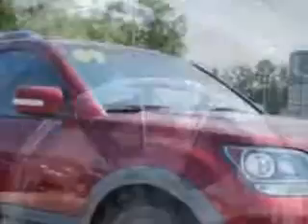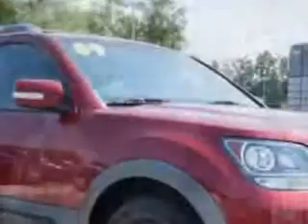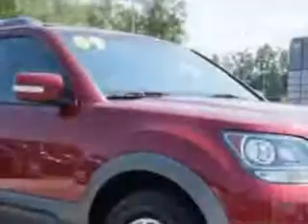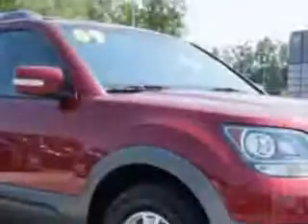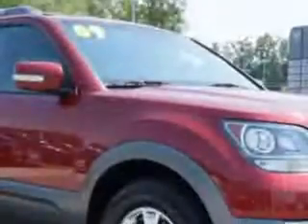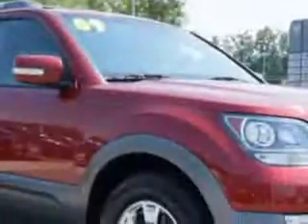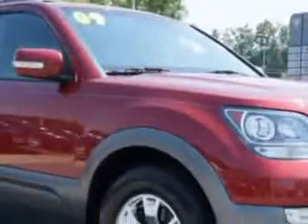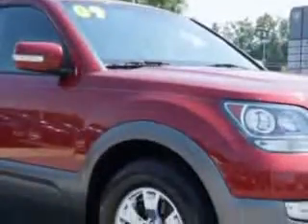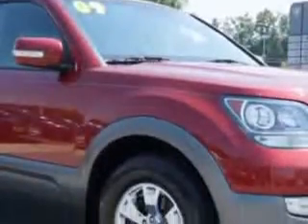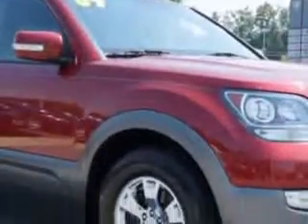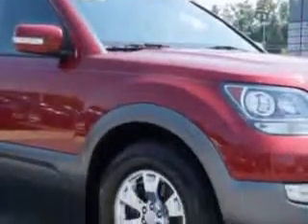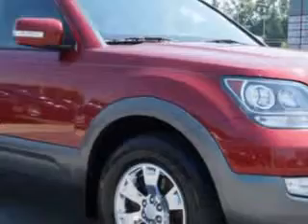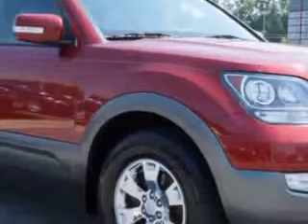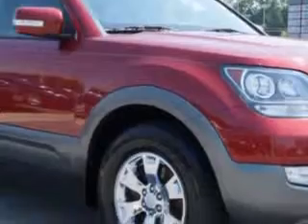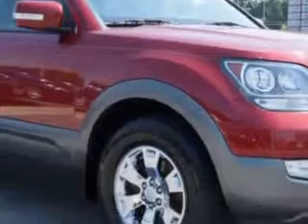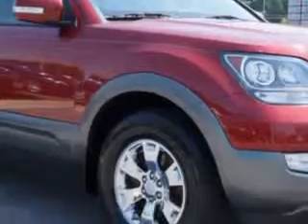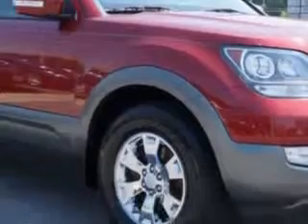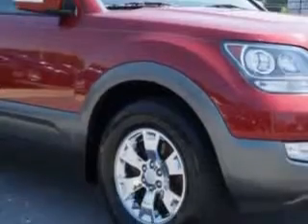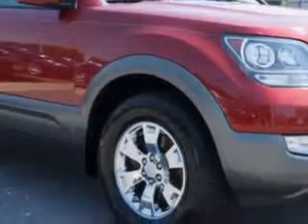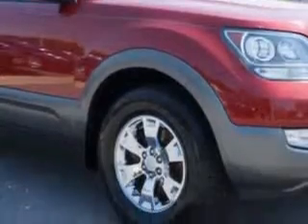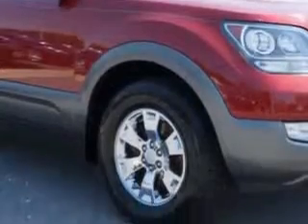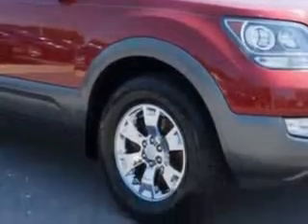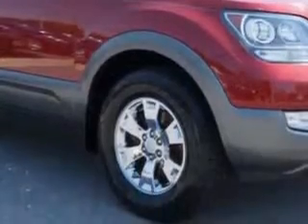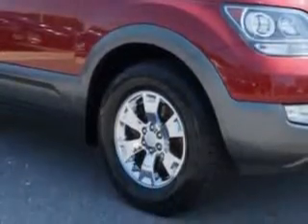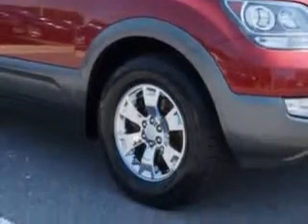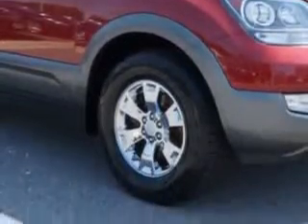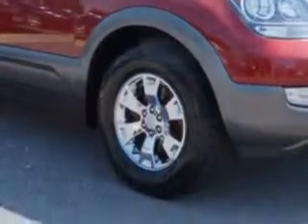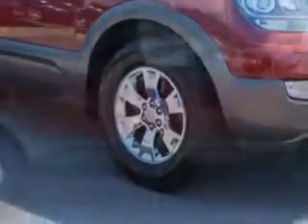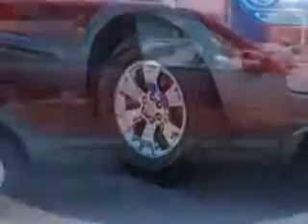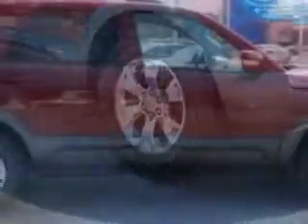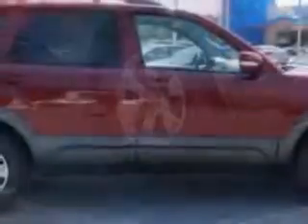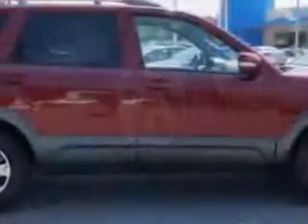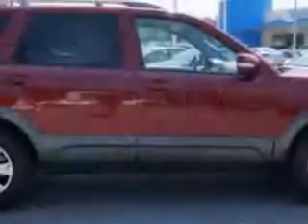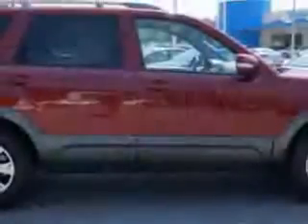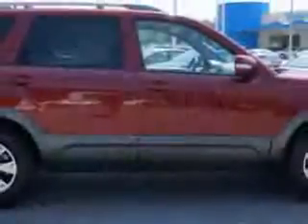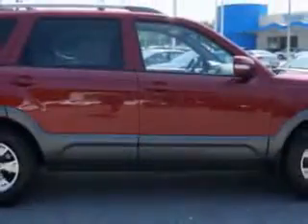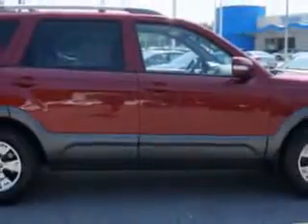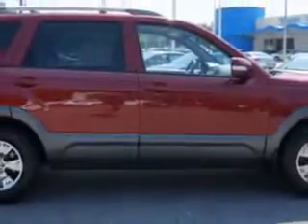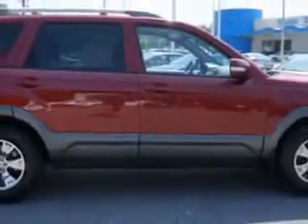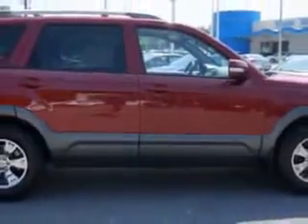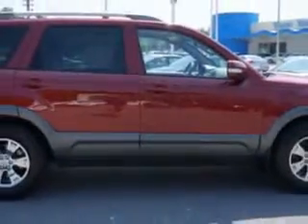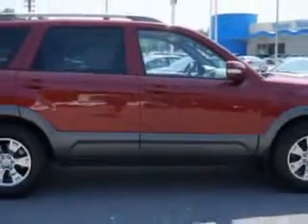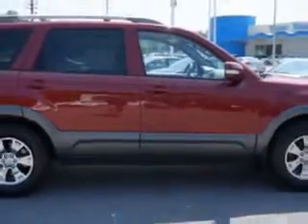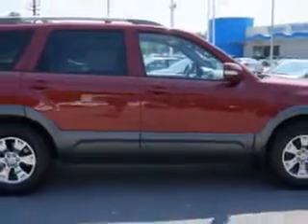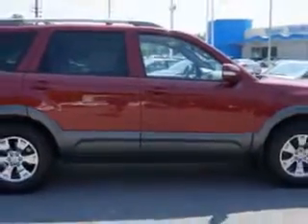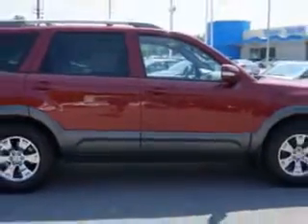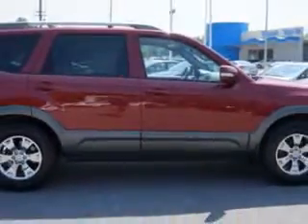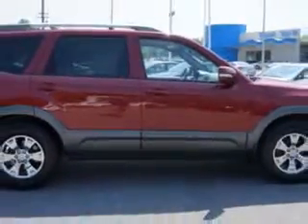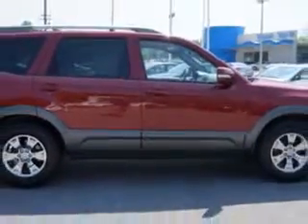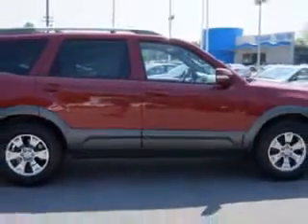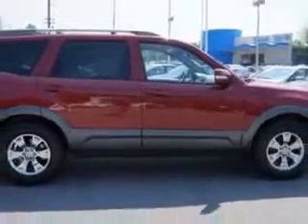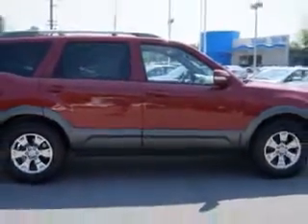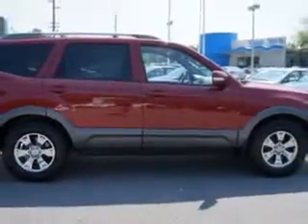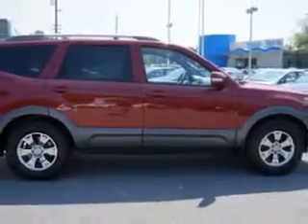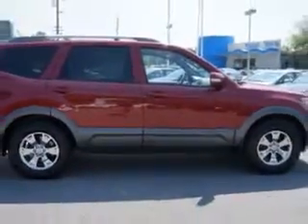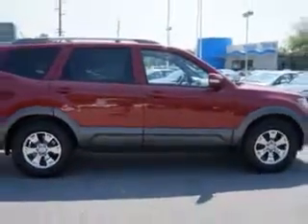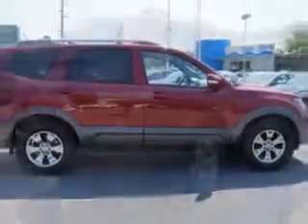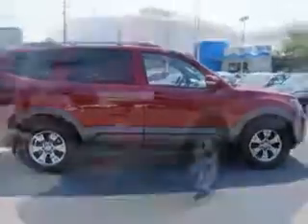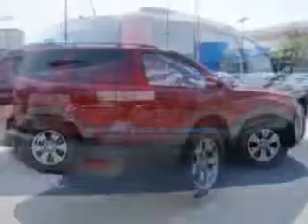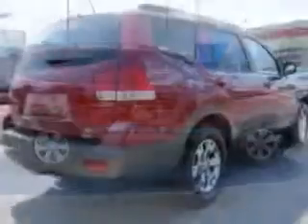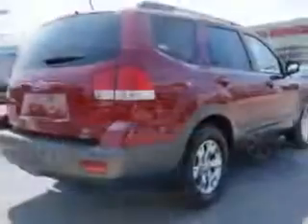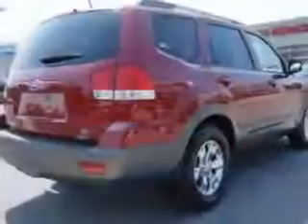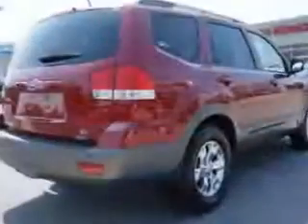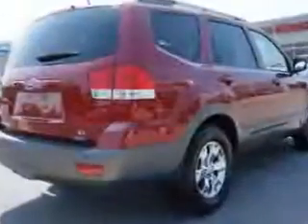Enjoy the drive, feel safe and have peace of mind in this 2009 Kia Borrego. See us at Van York Auto Mall today.